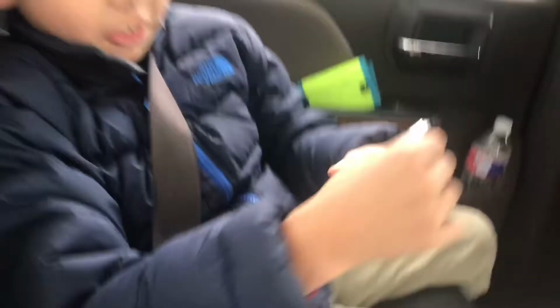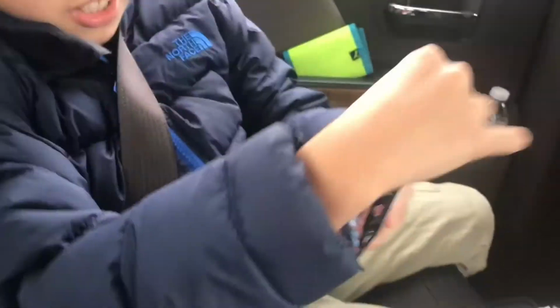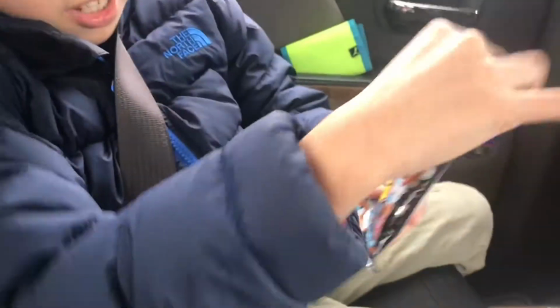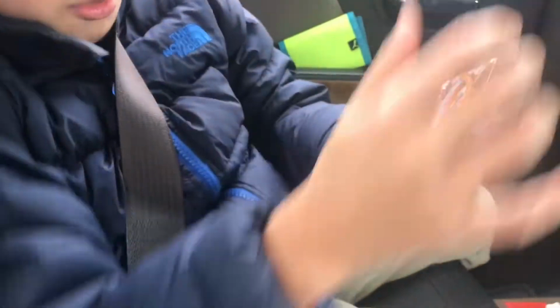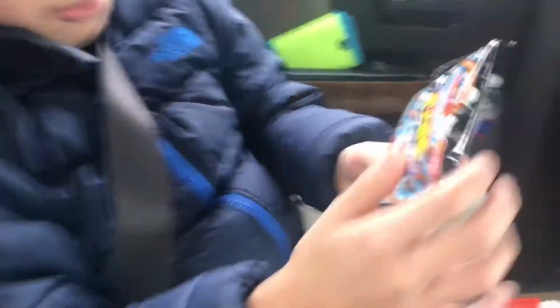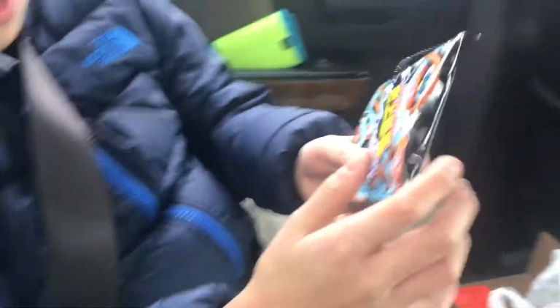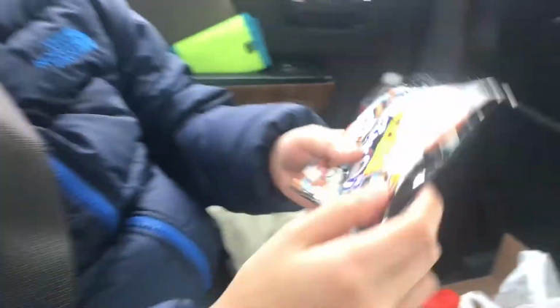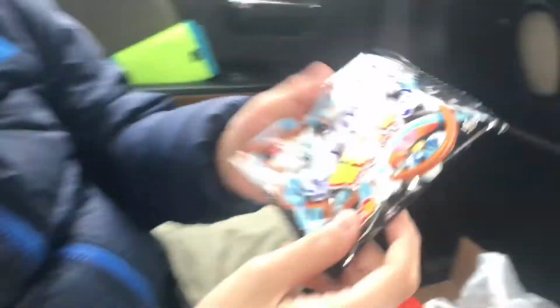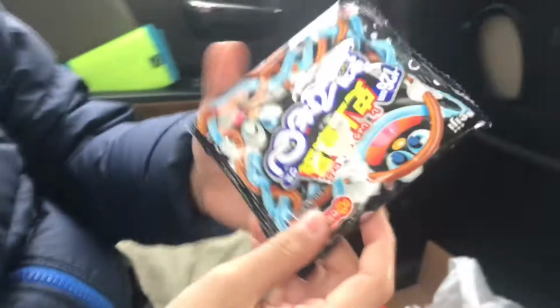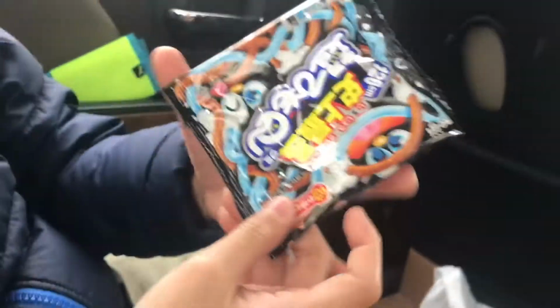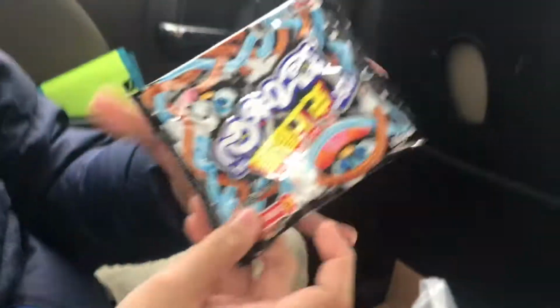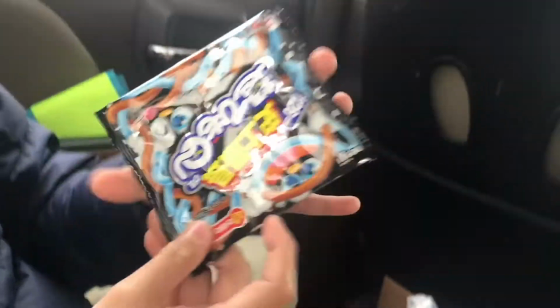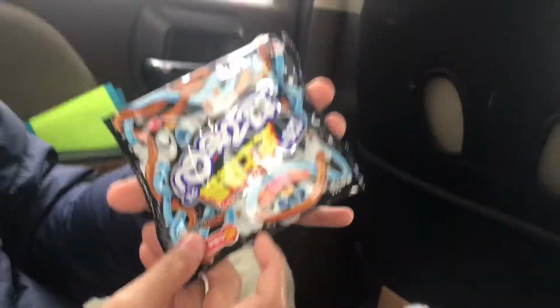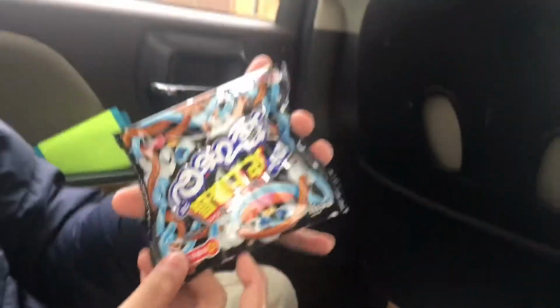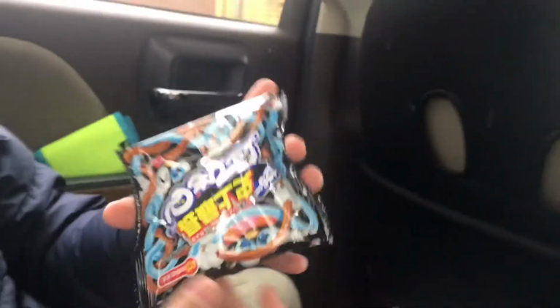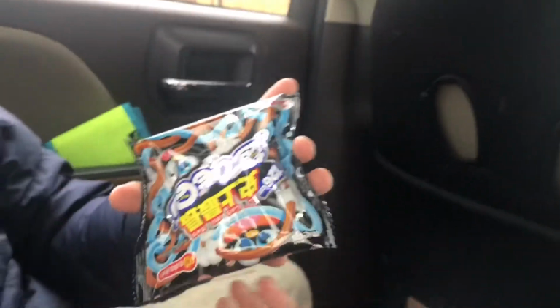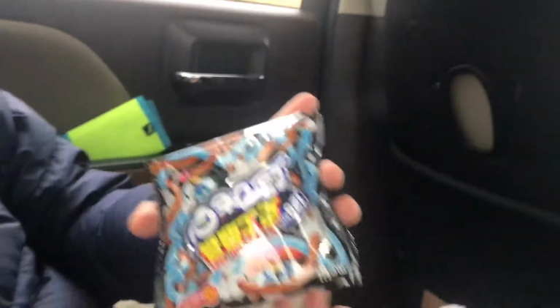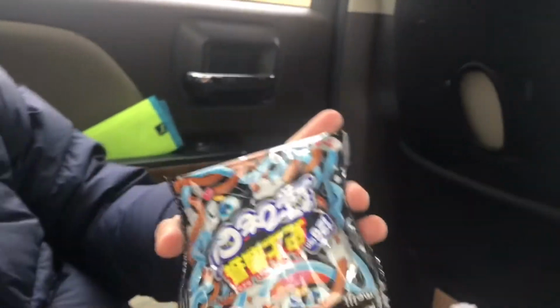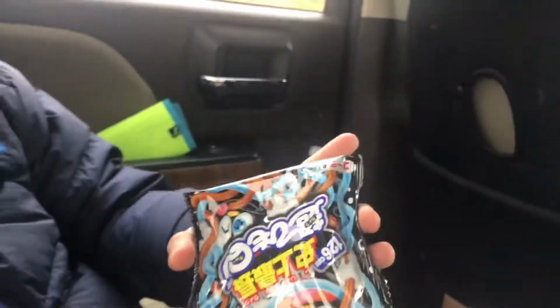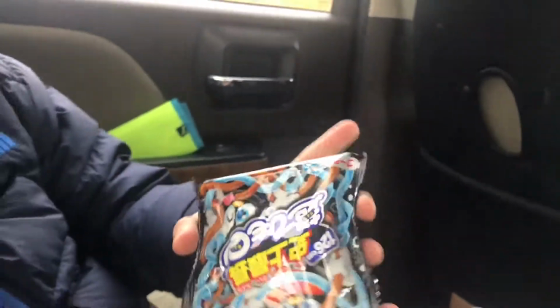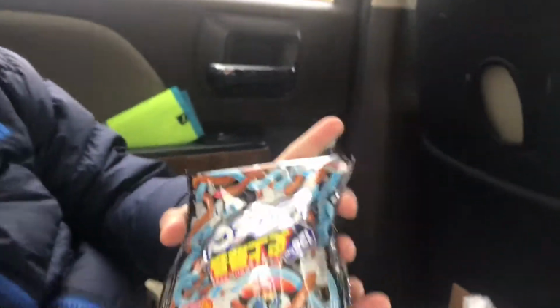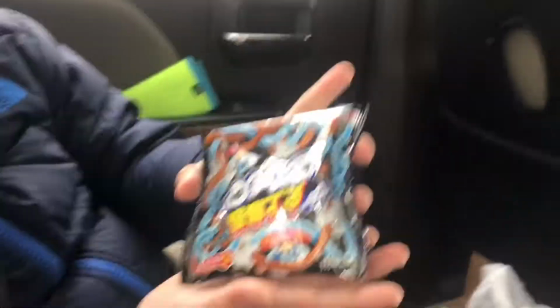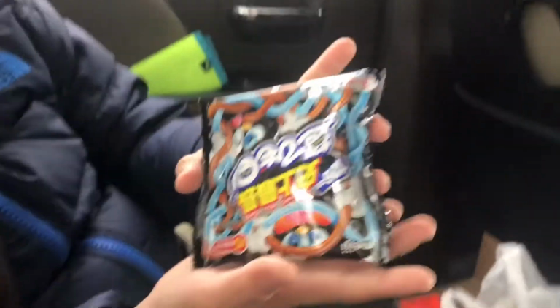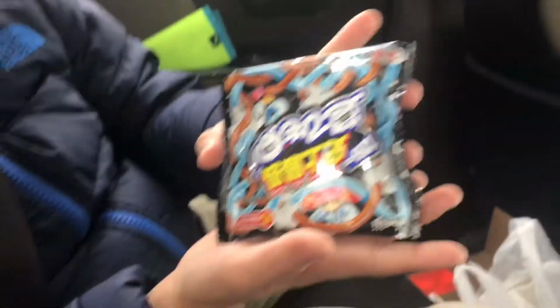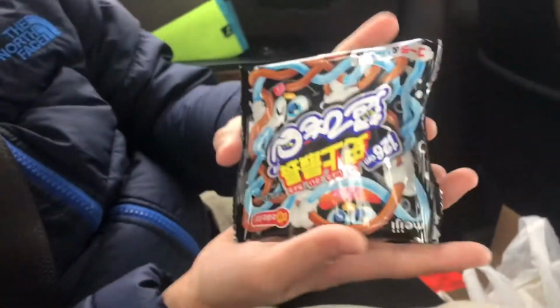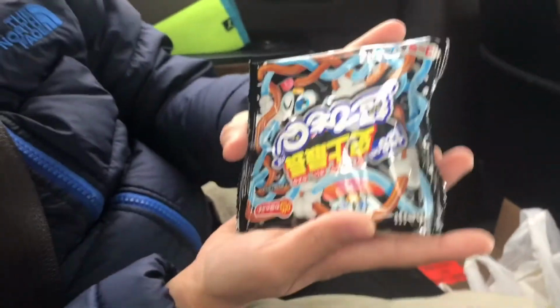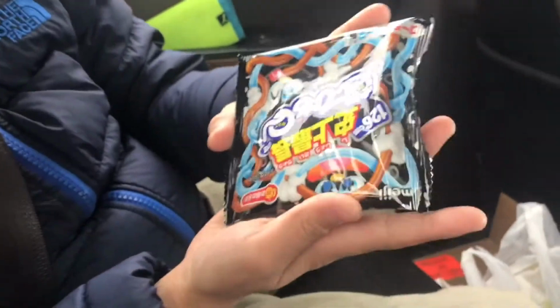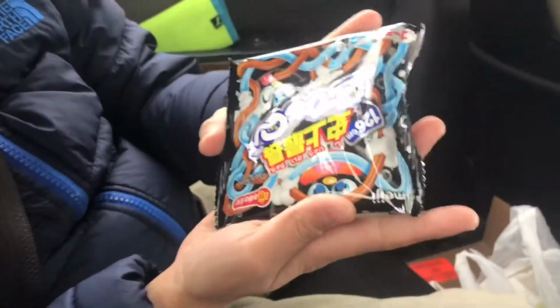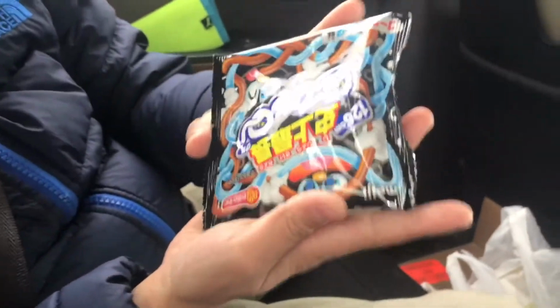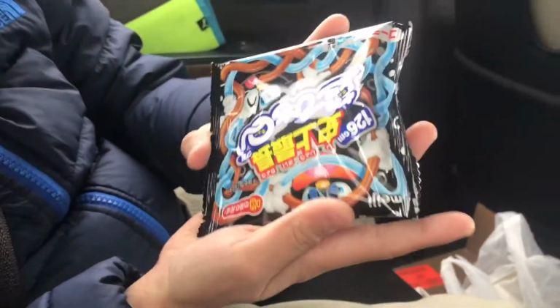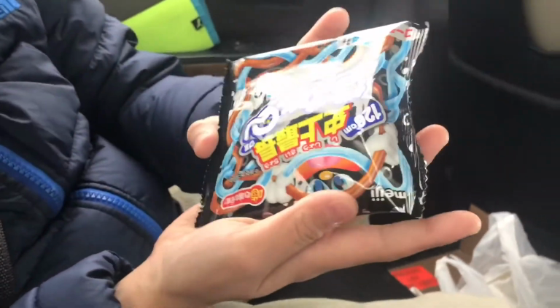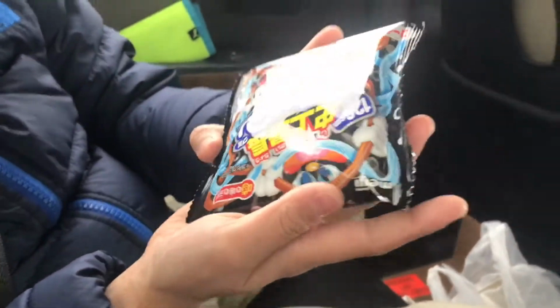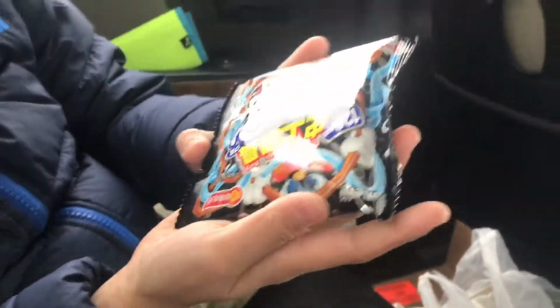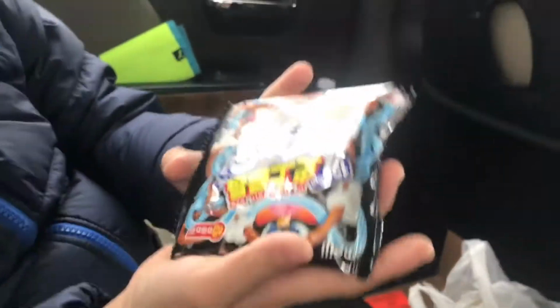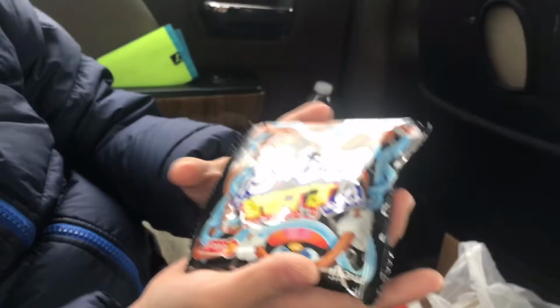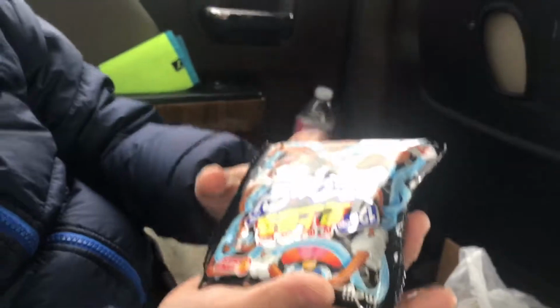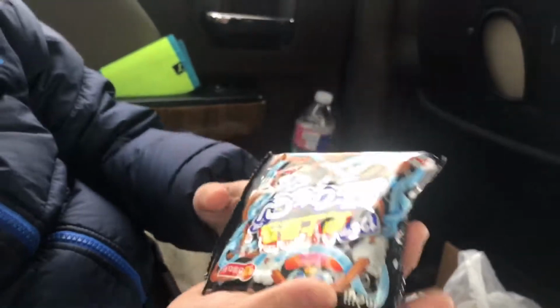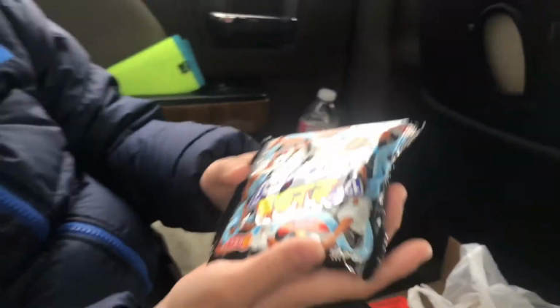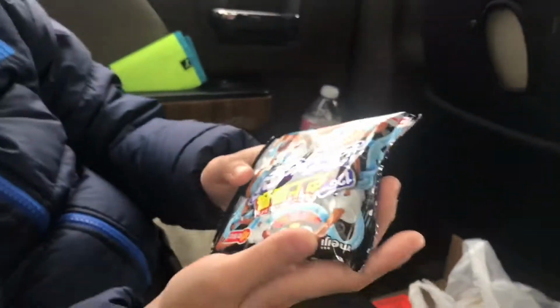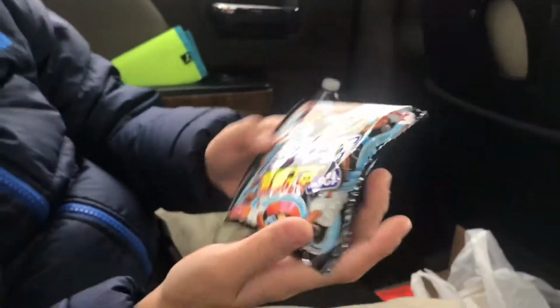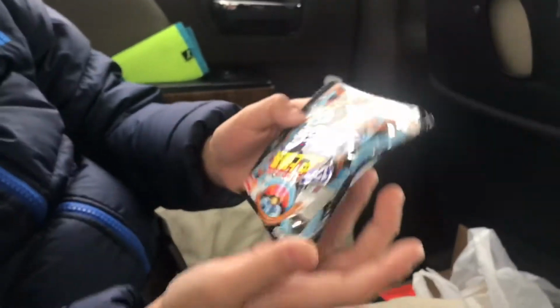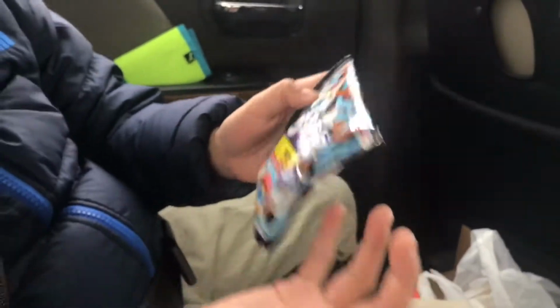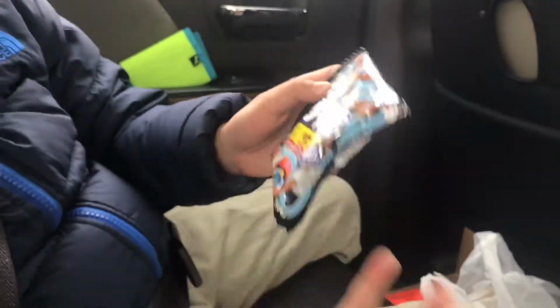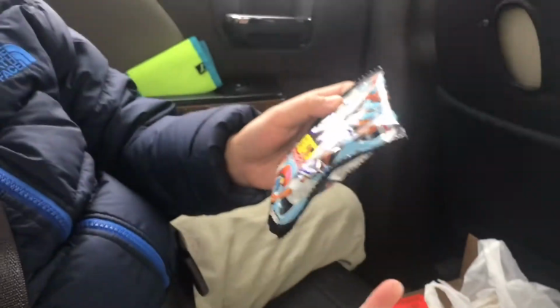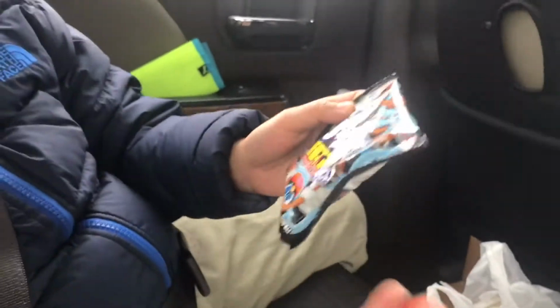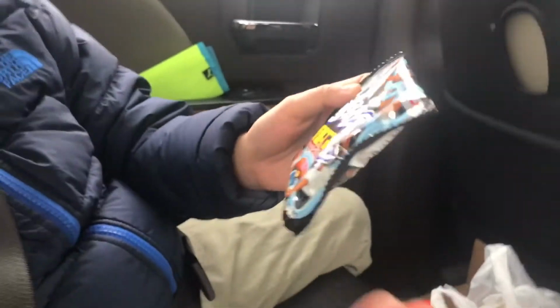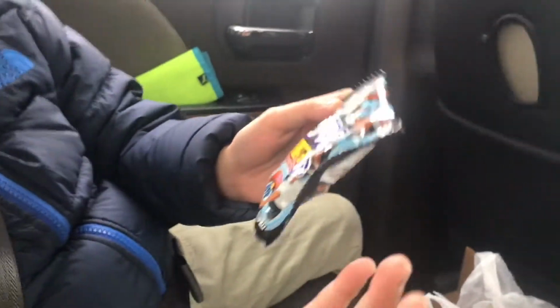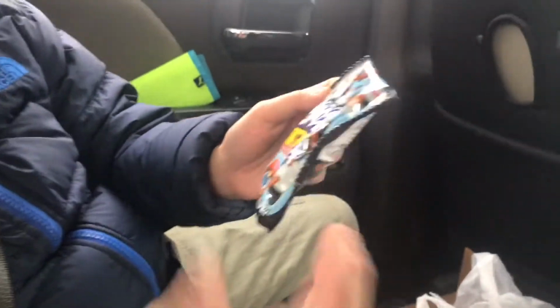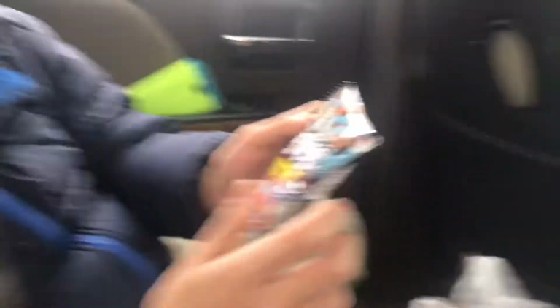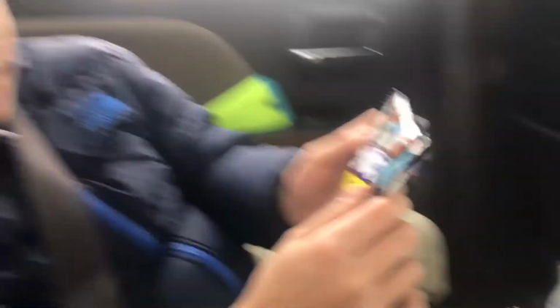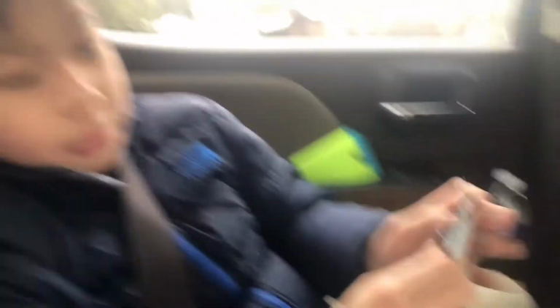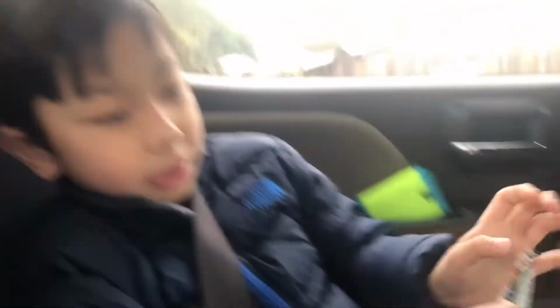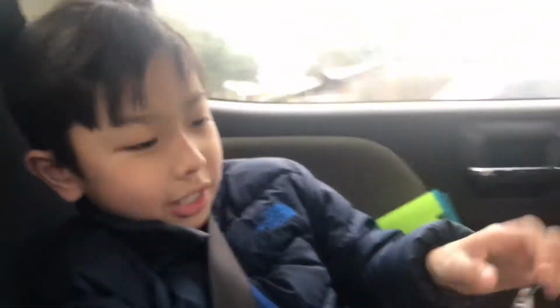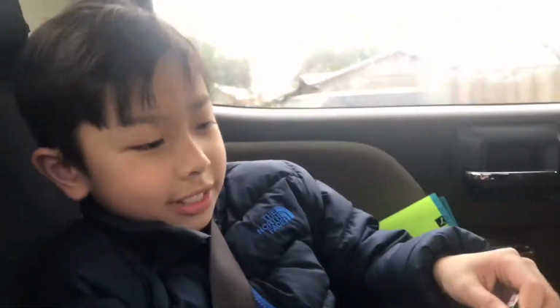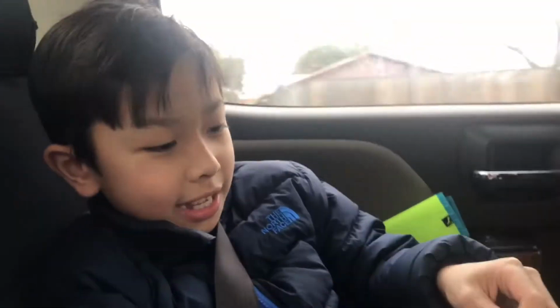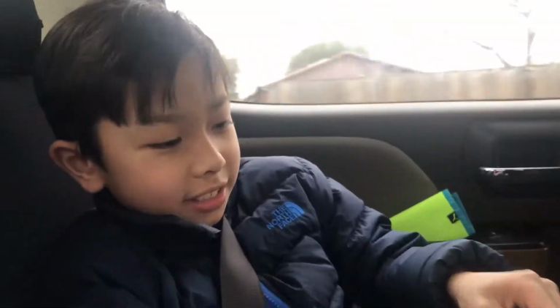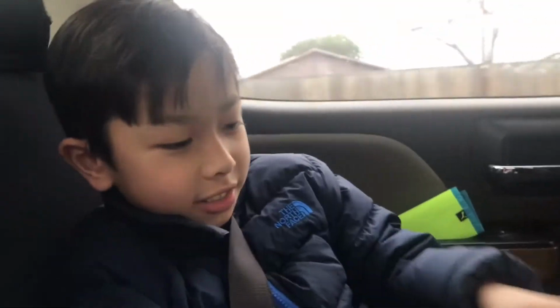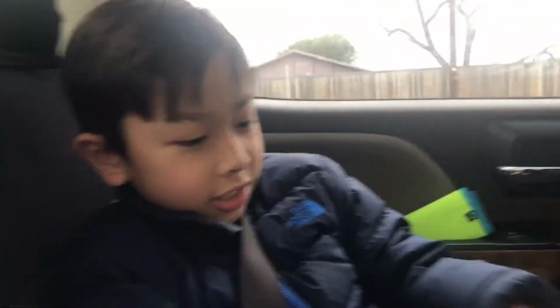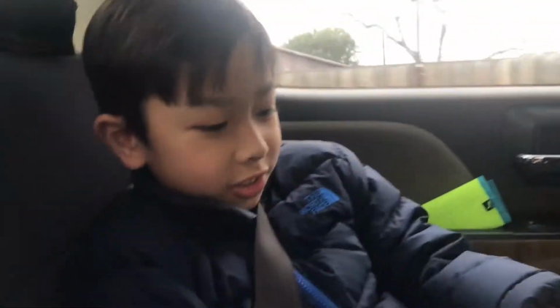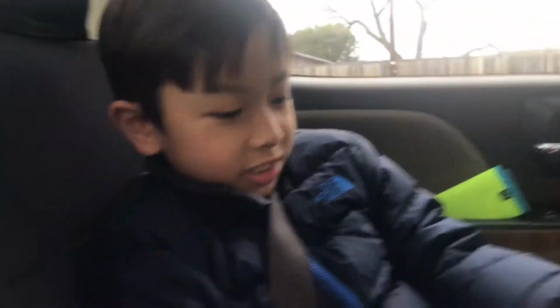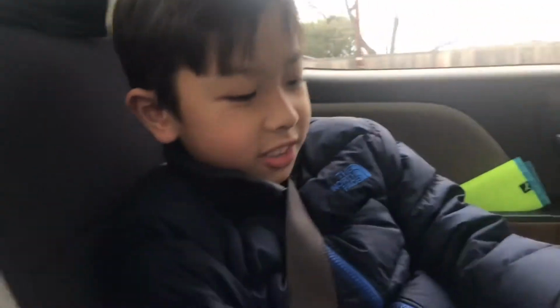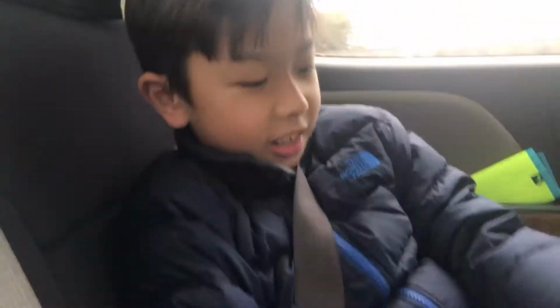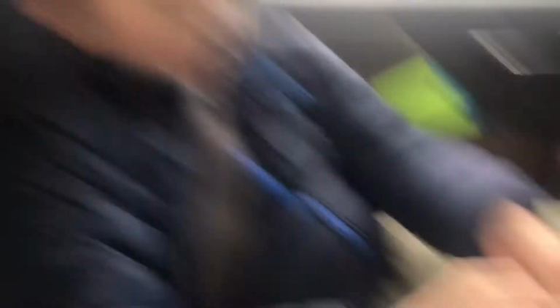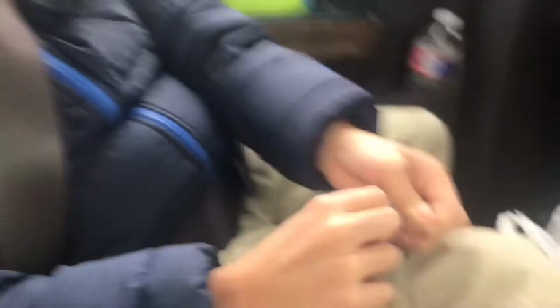First off, we got this noodle thingy. I don't know what flavor it is. I'm guessing it's cola. So let's get started.